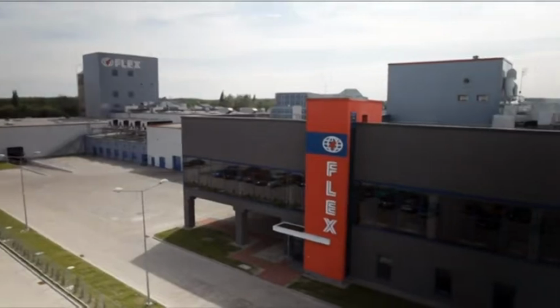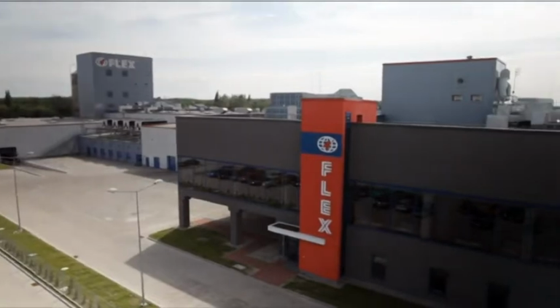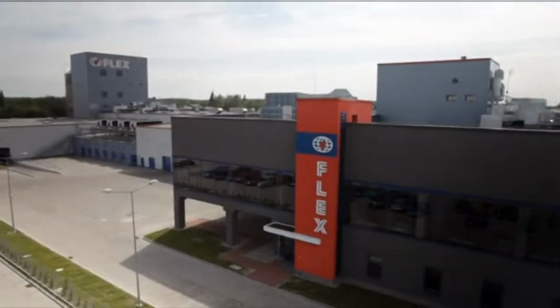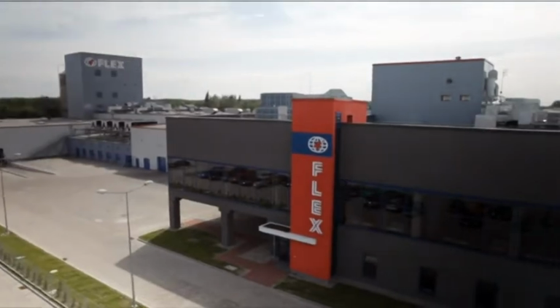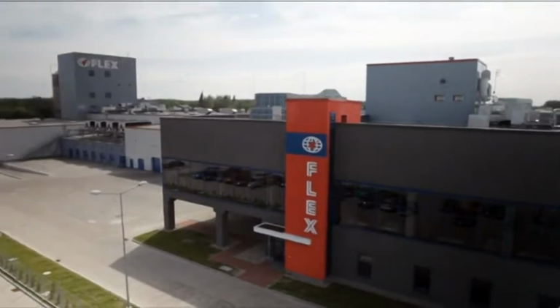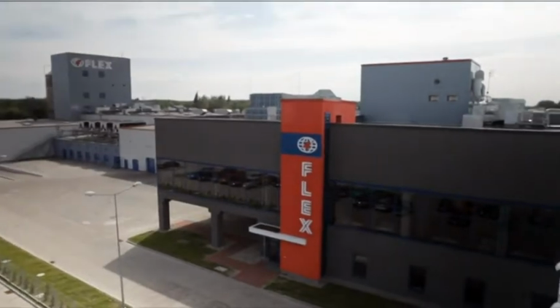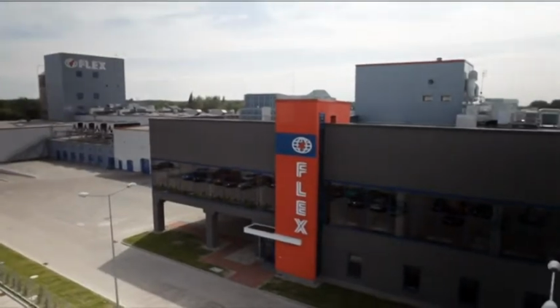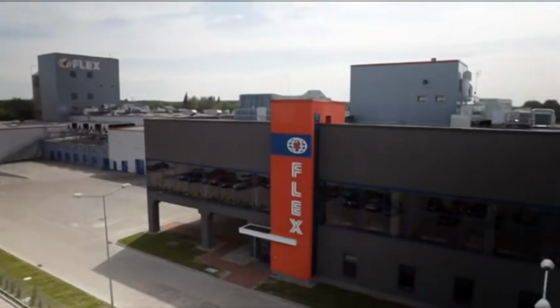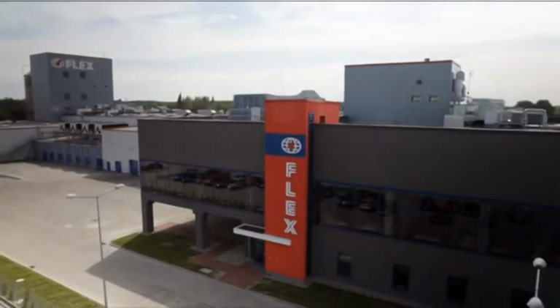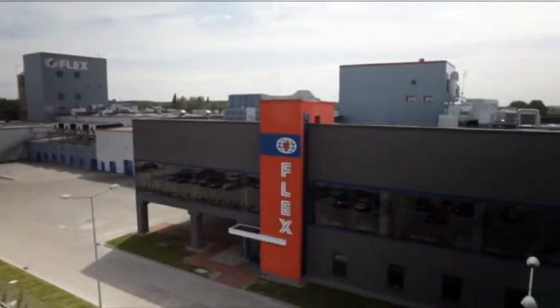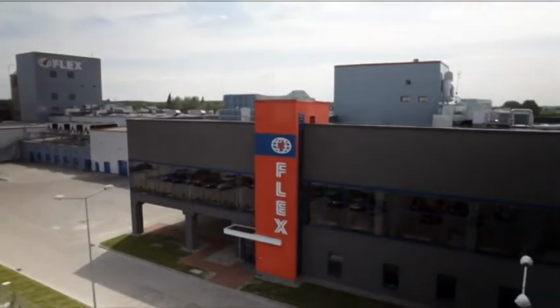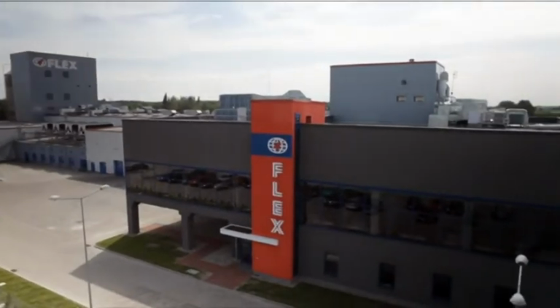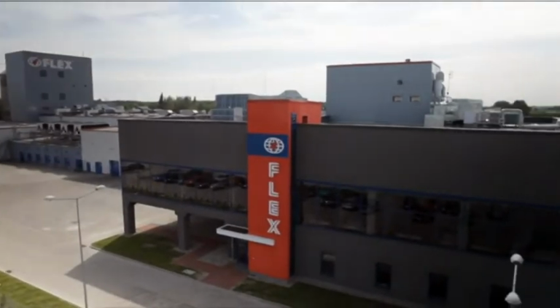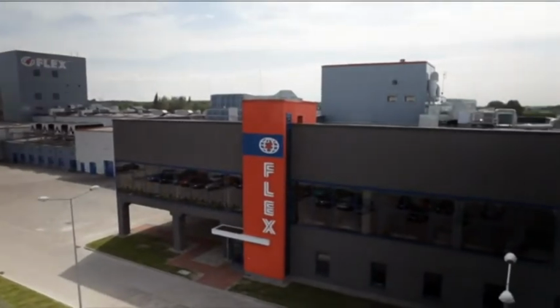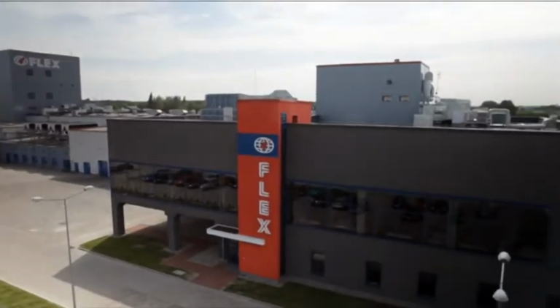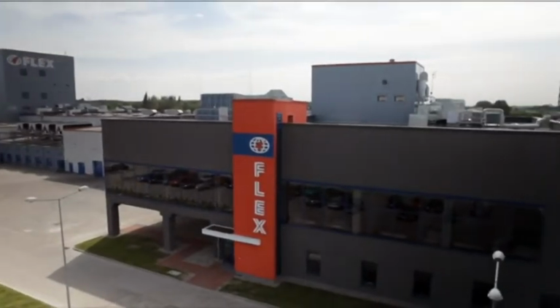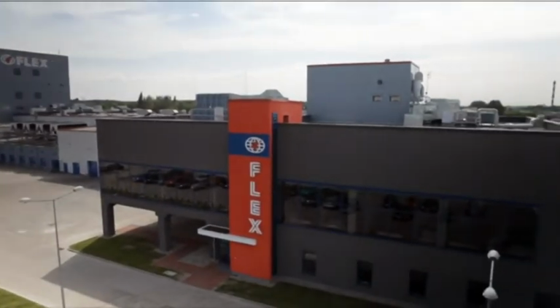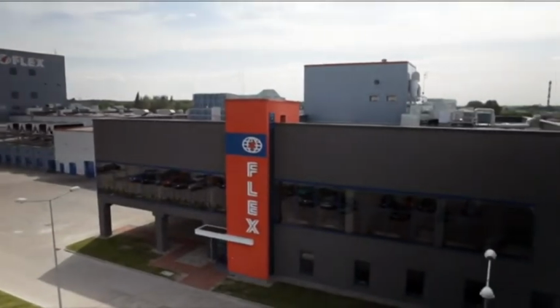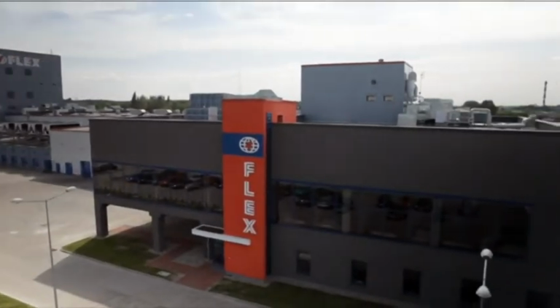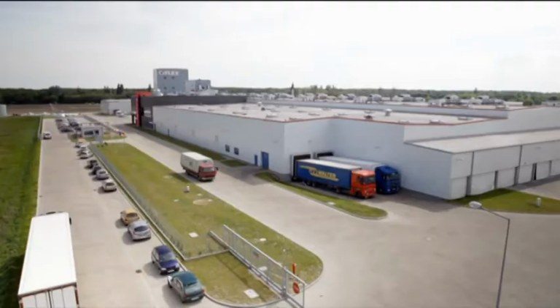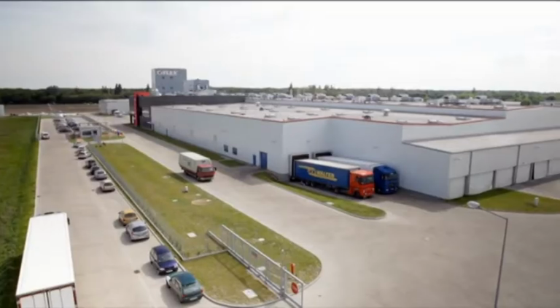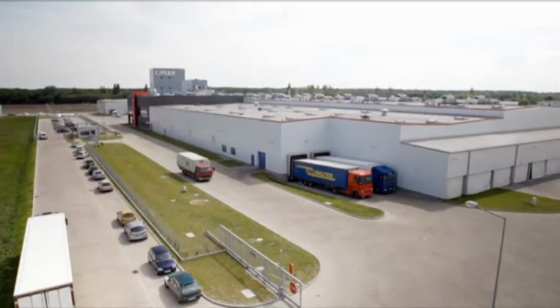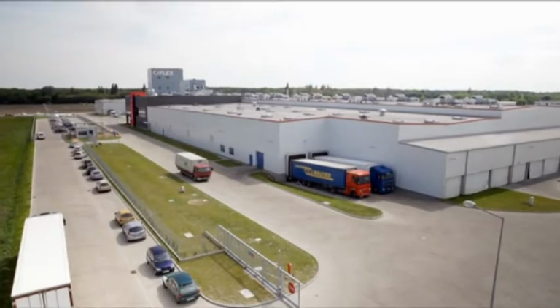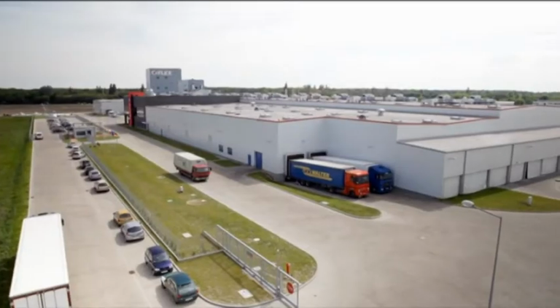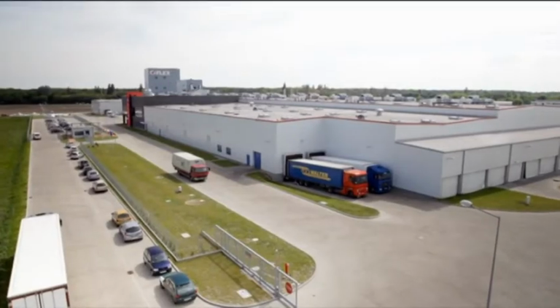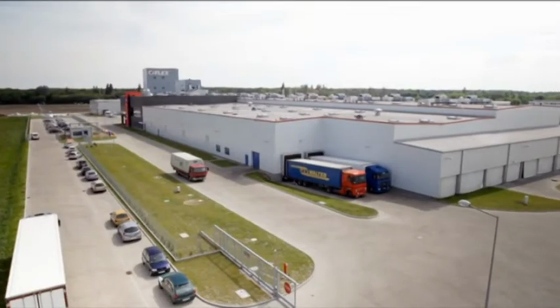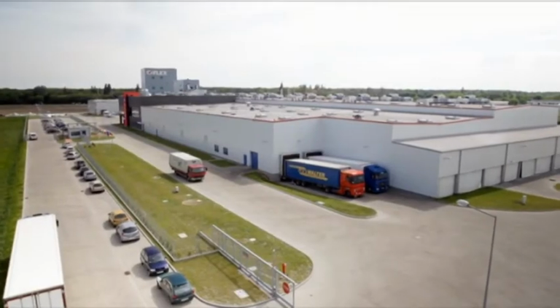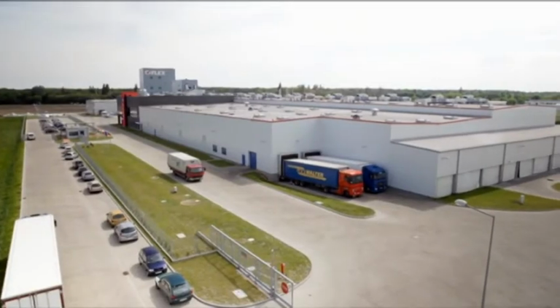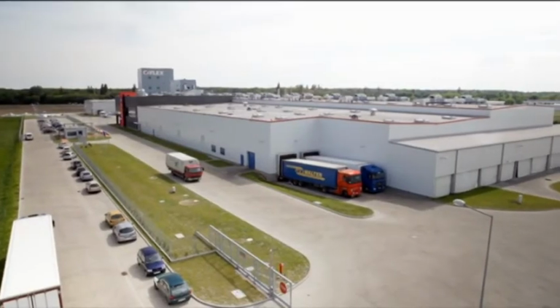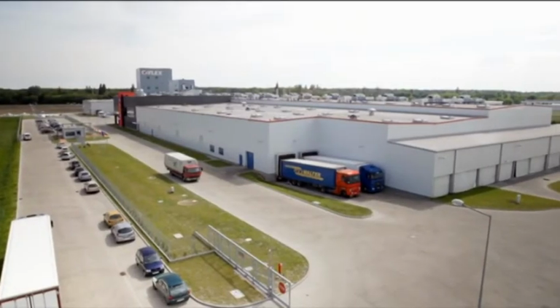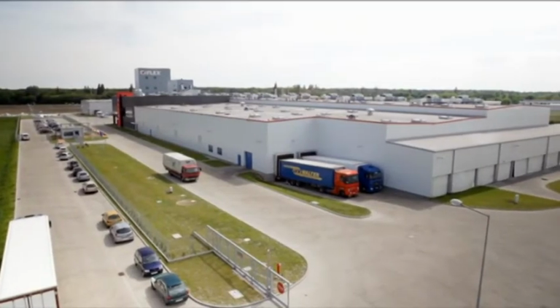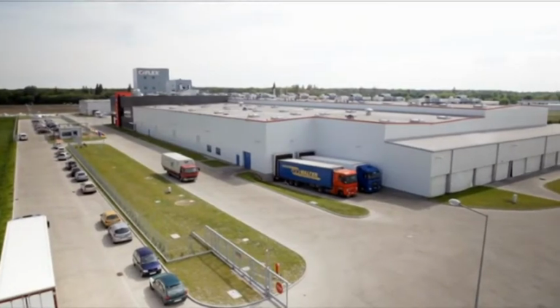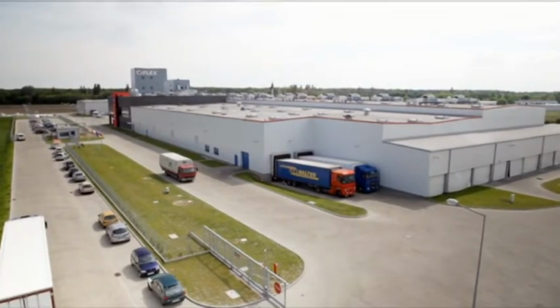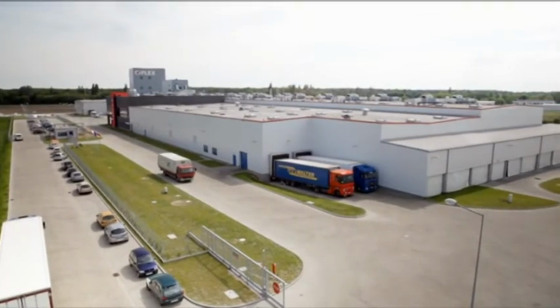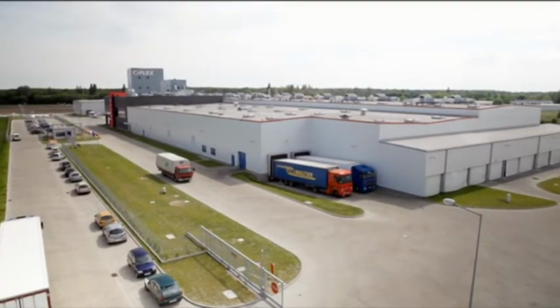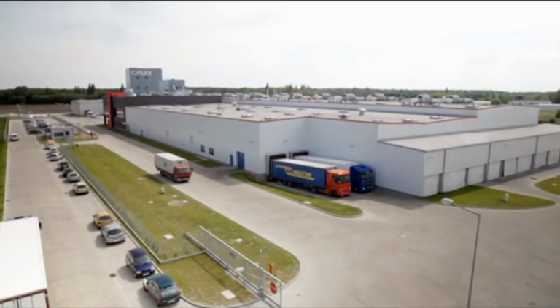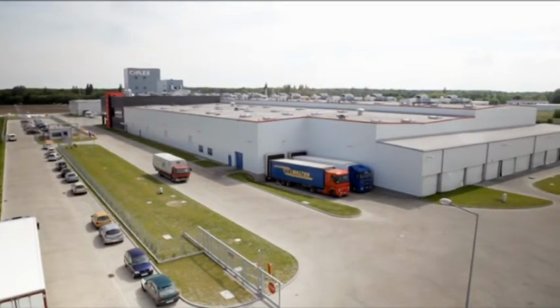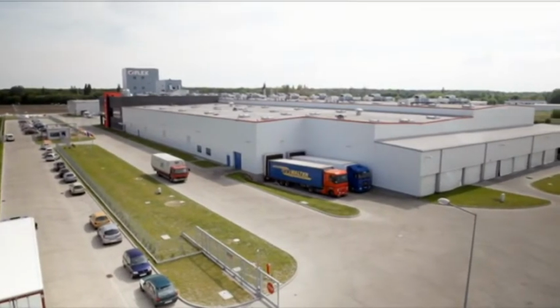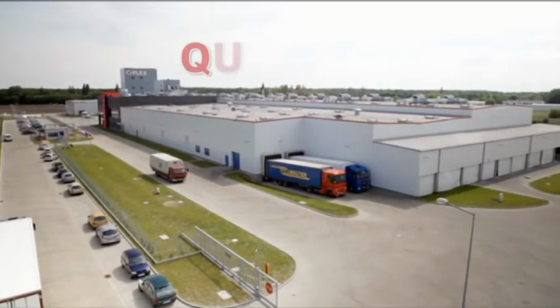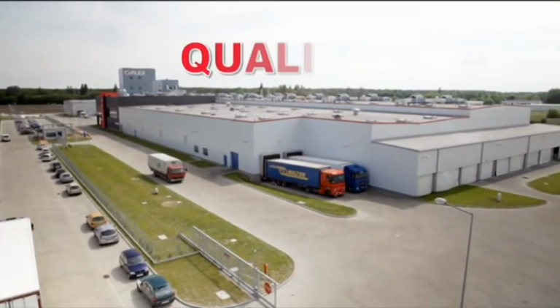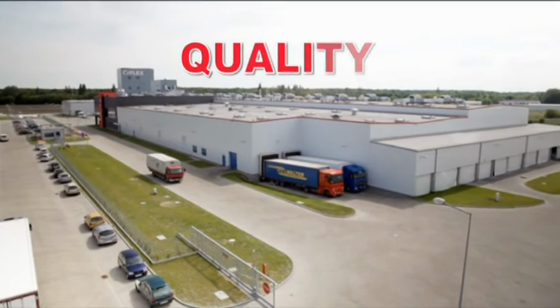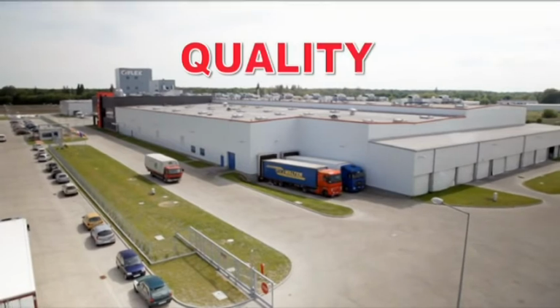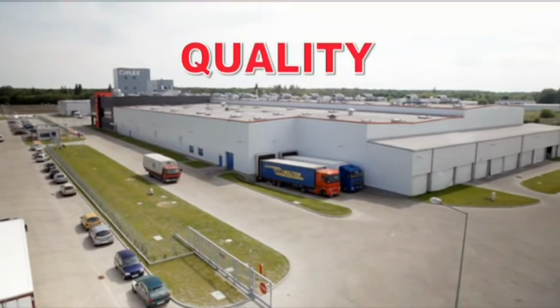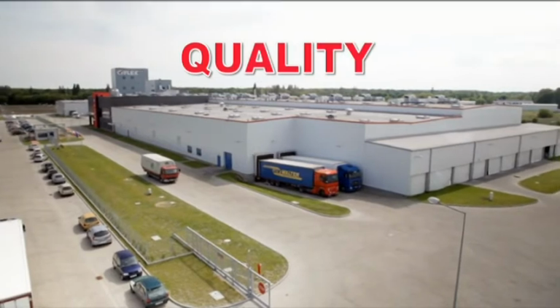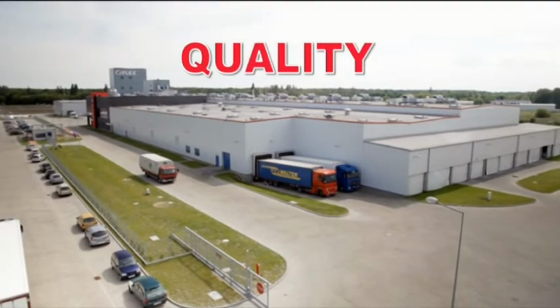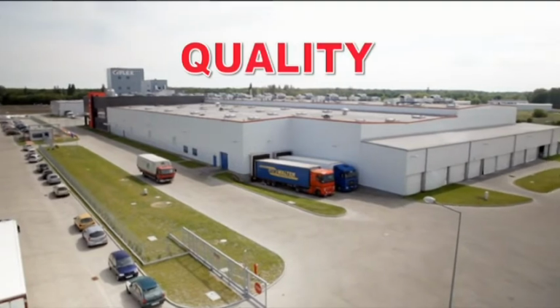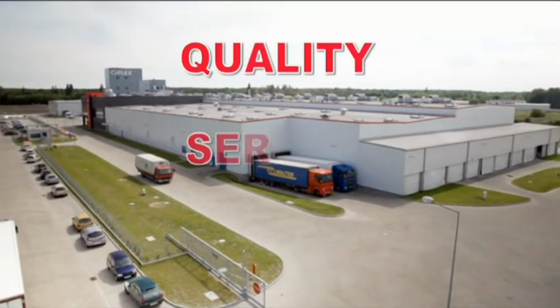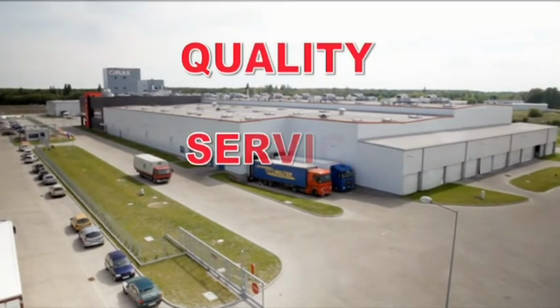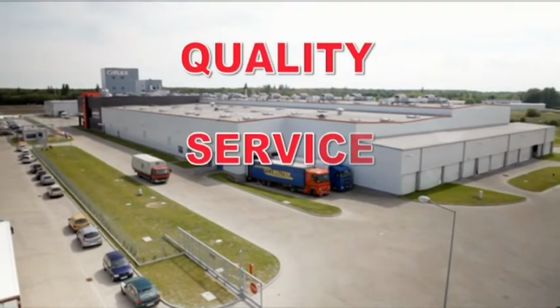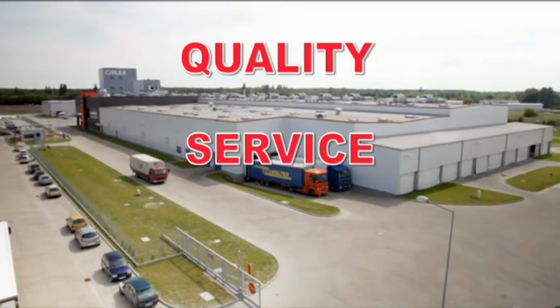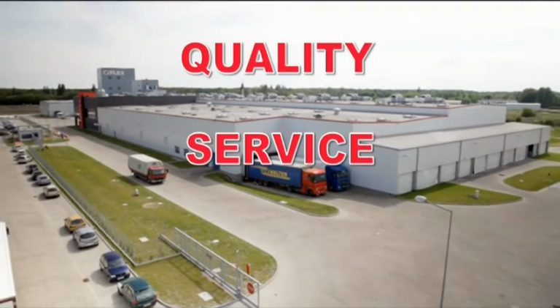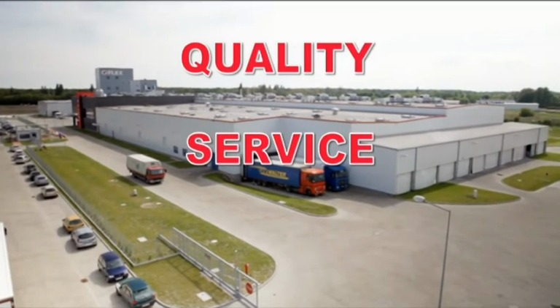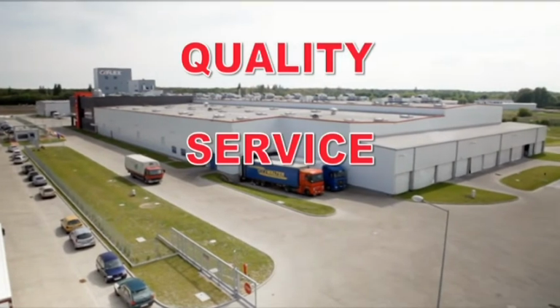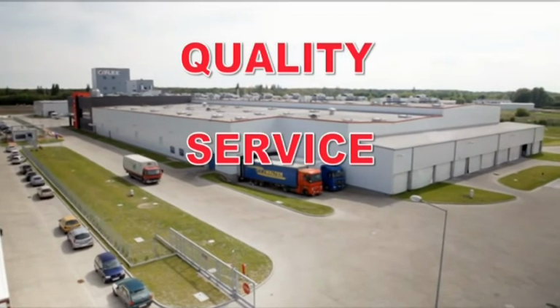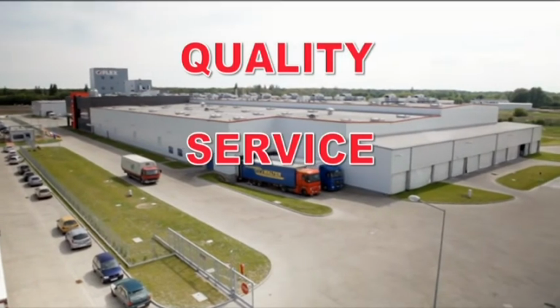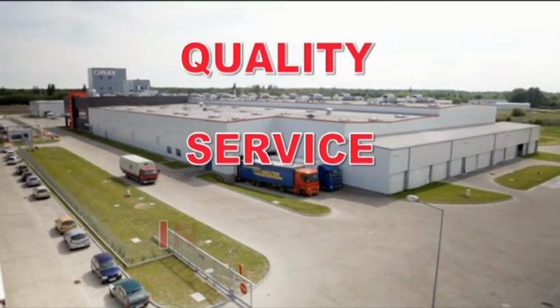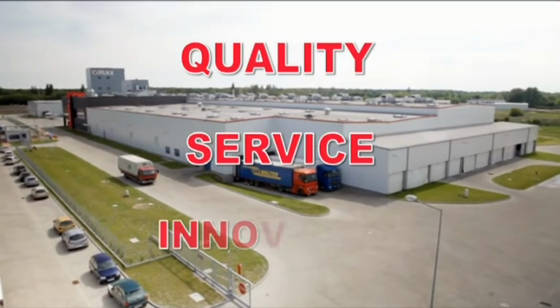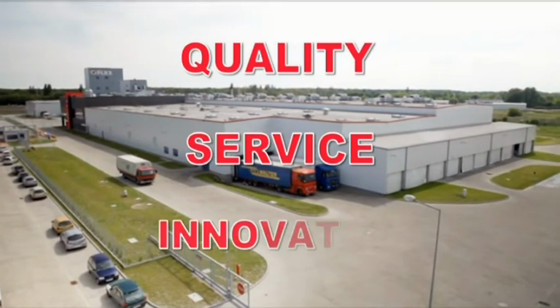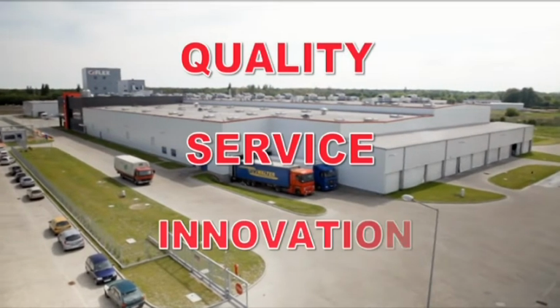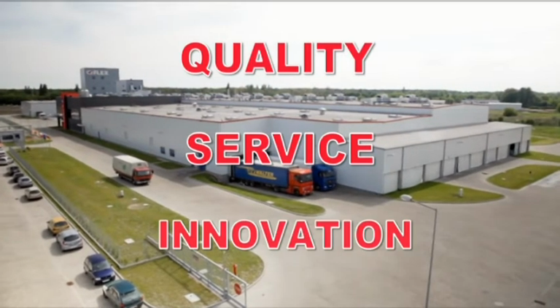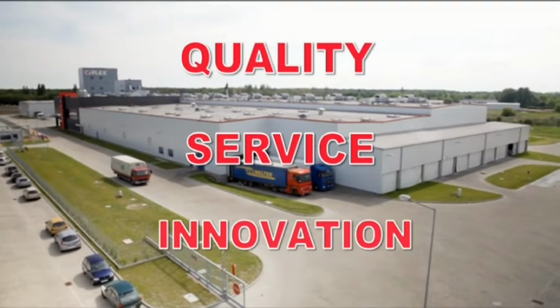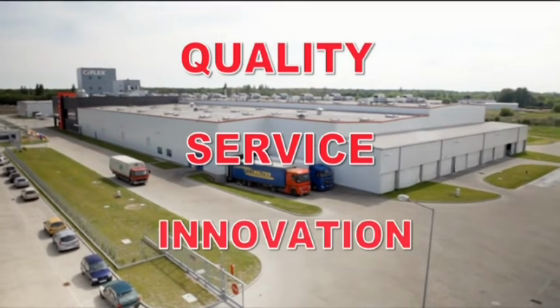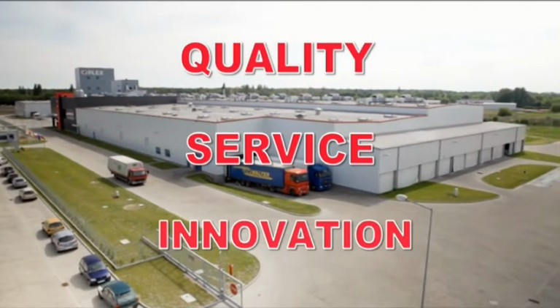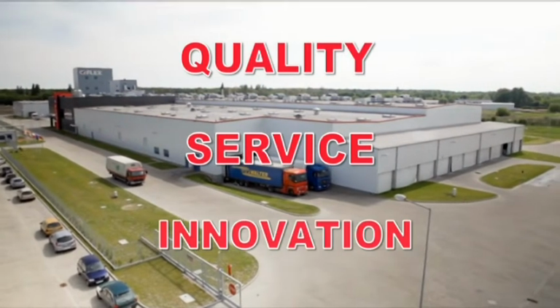Come to FlexFirms Europa for a memorable experience of quality, service and innovation.